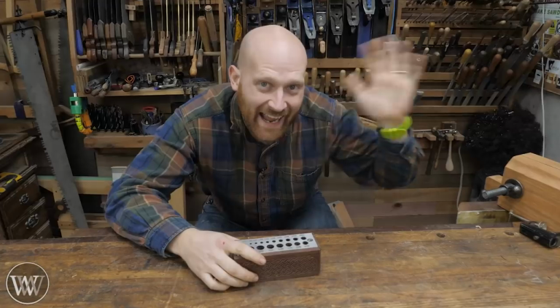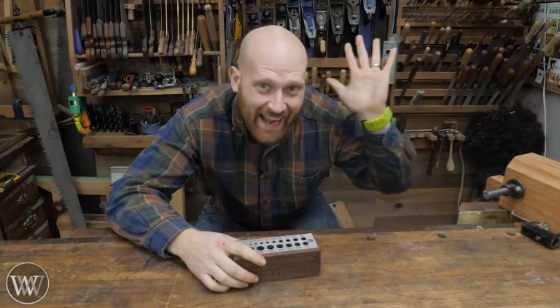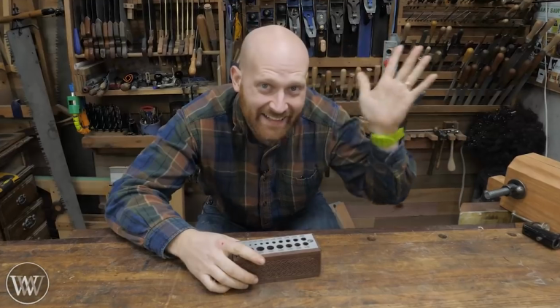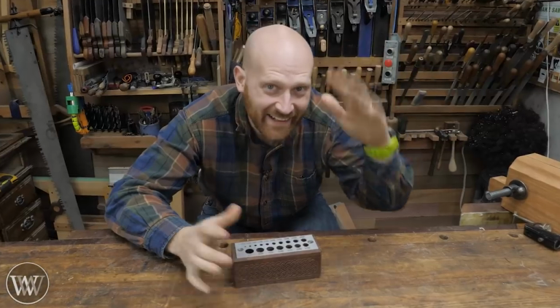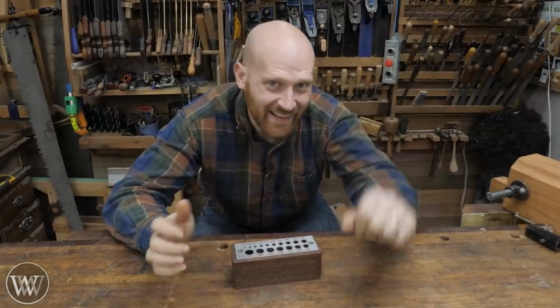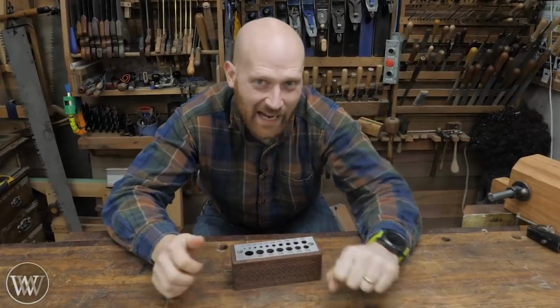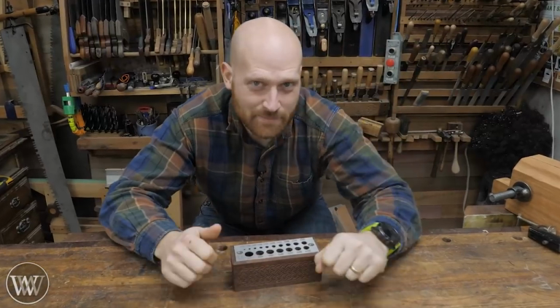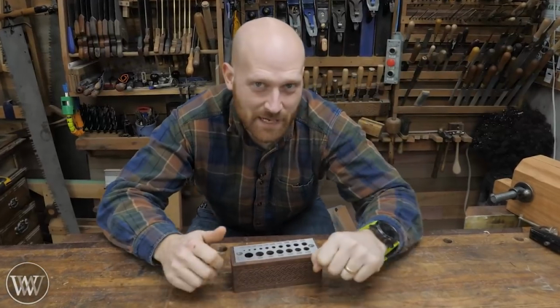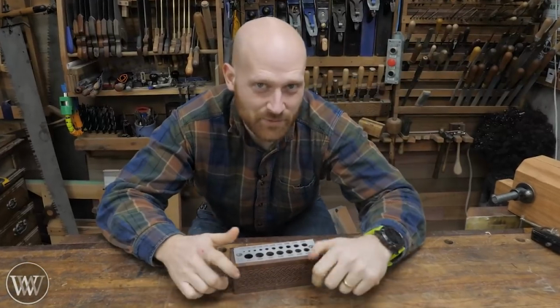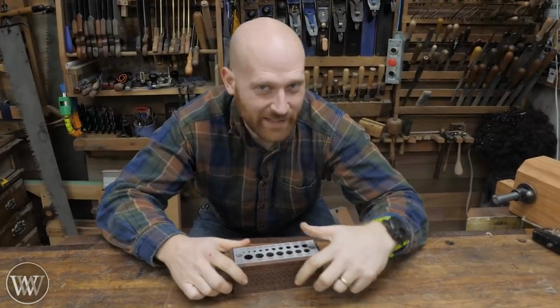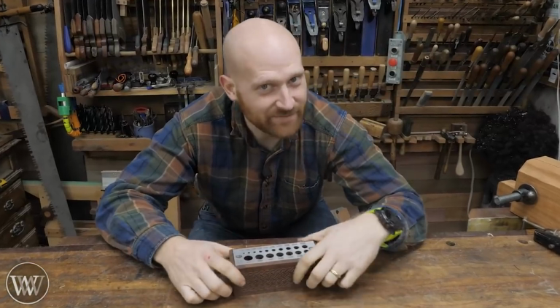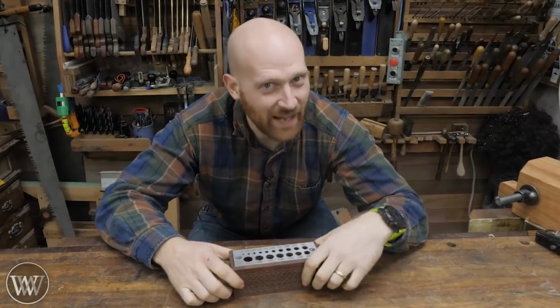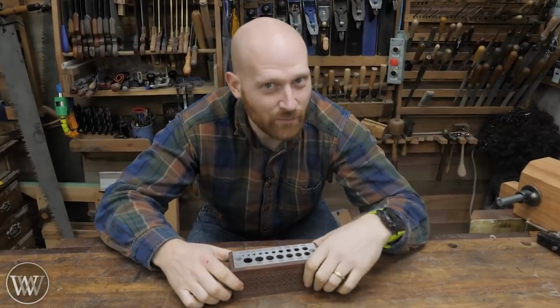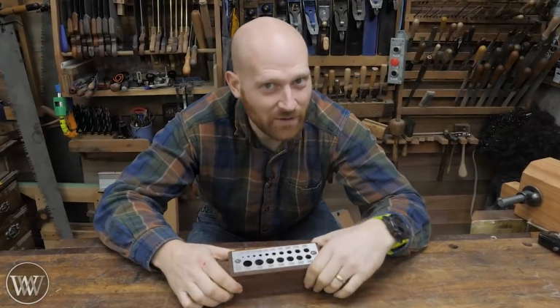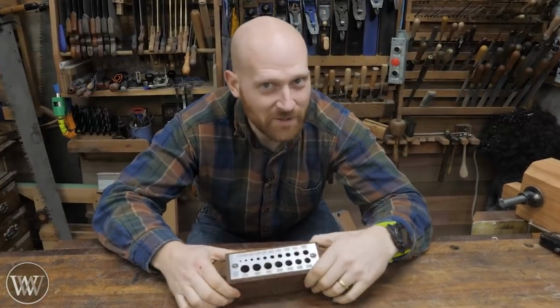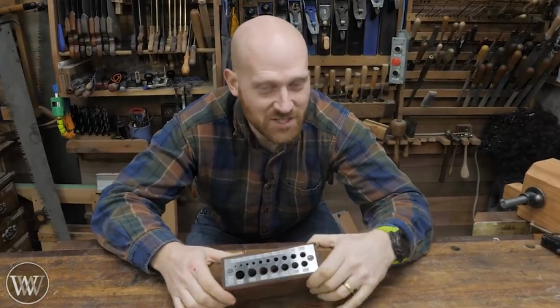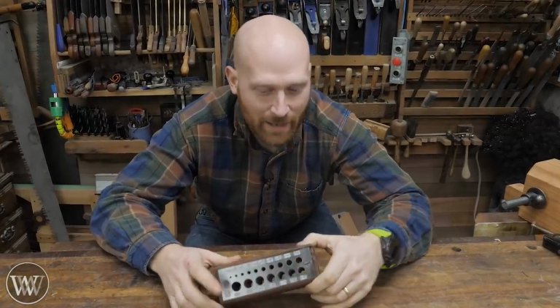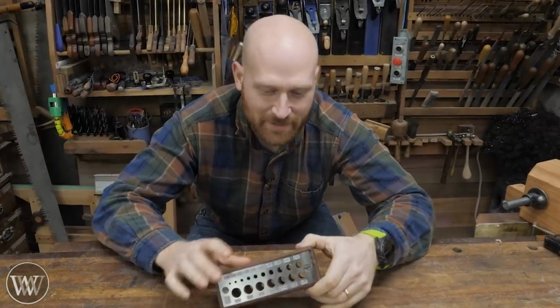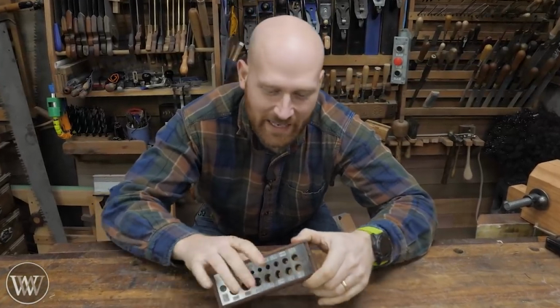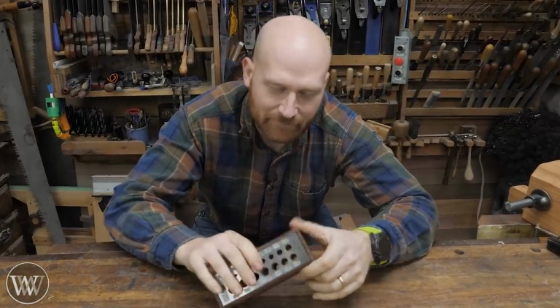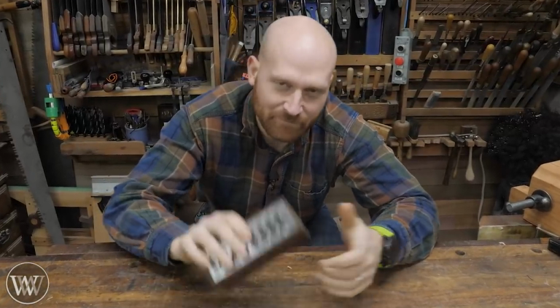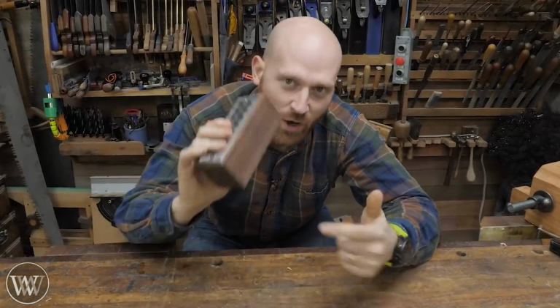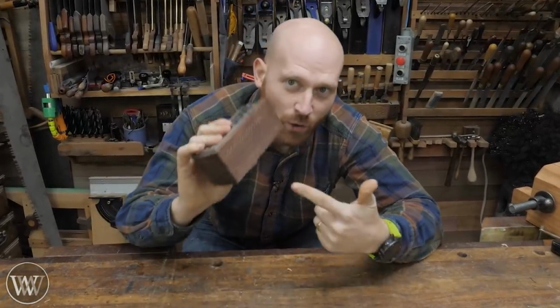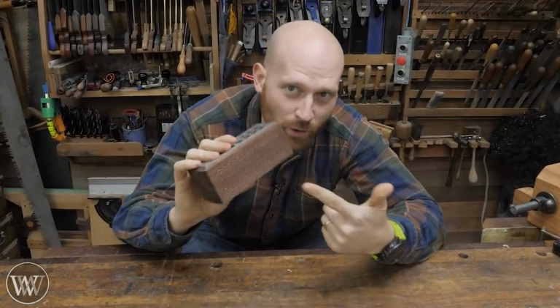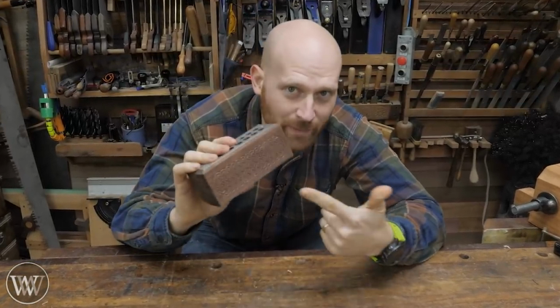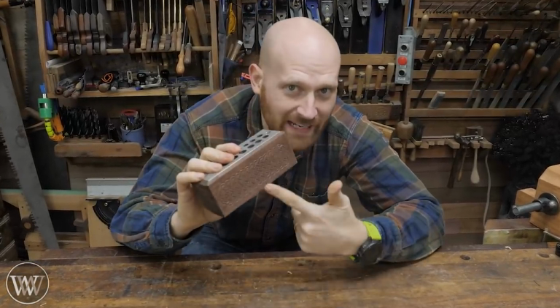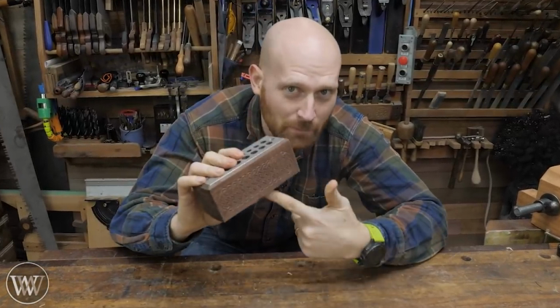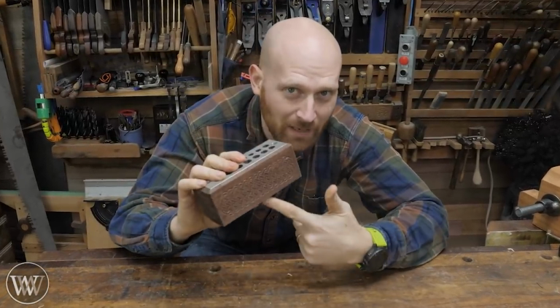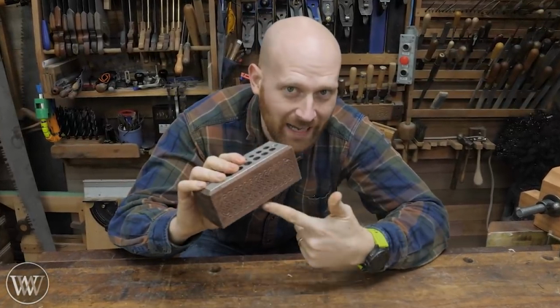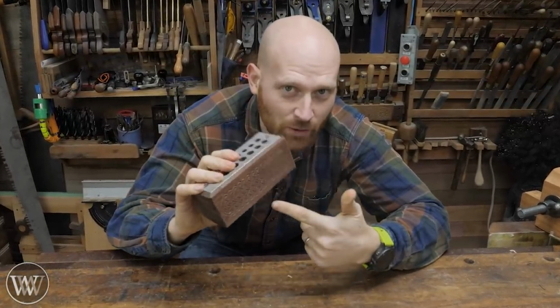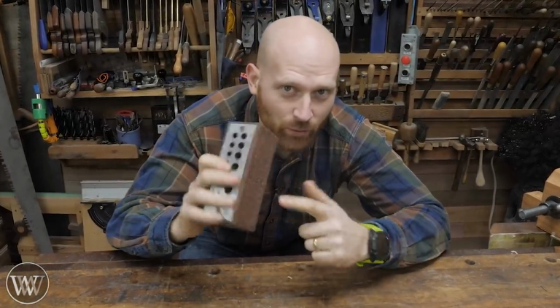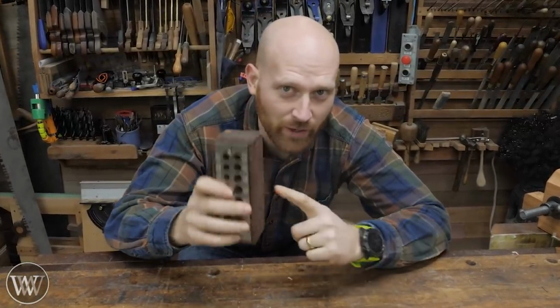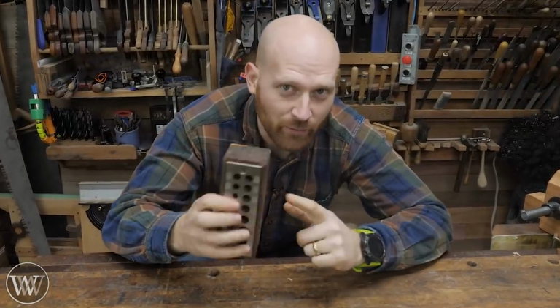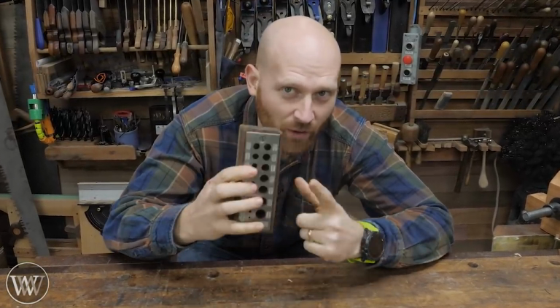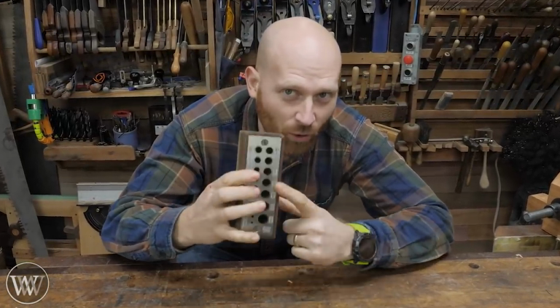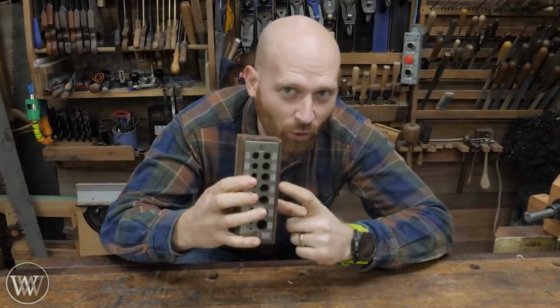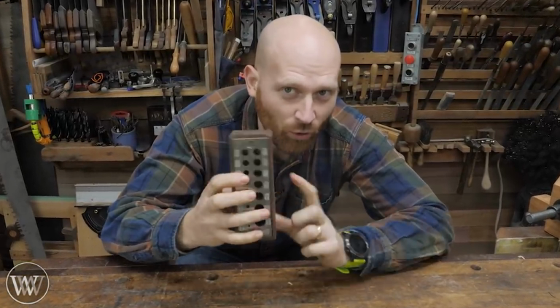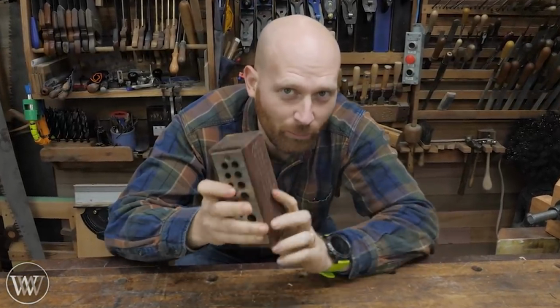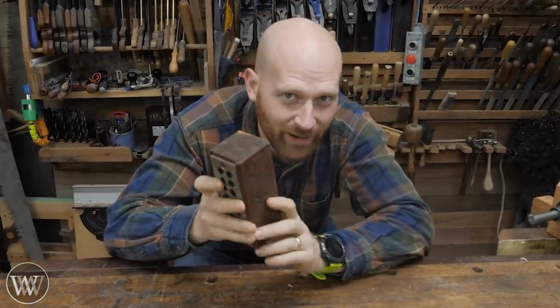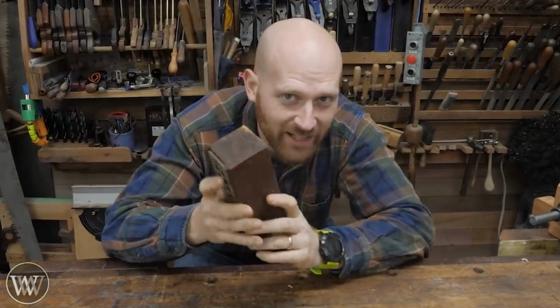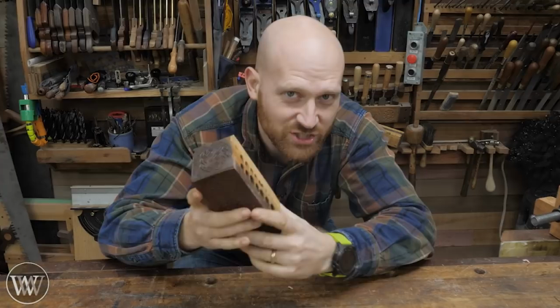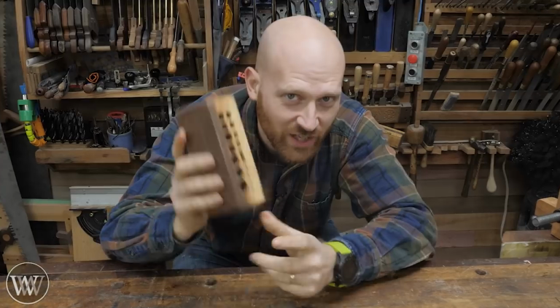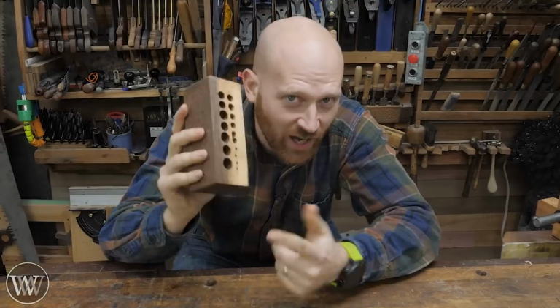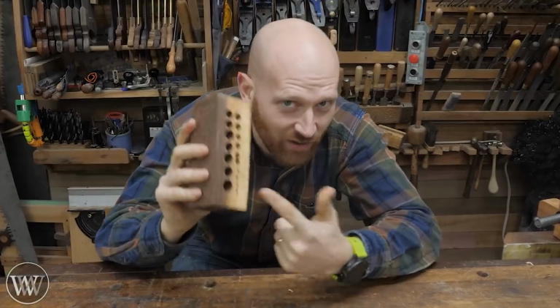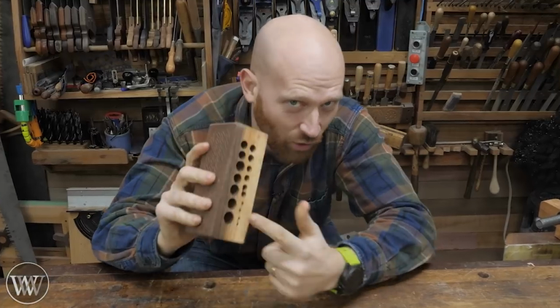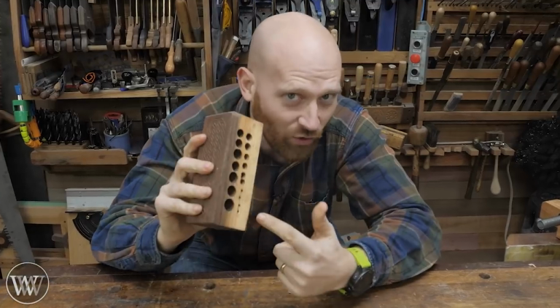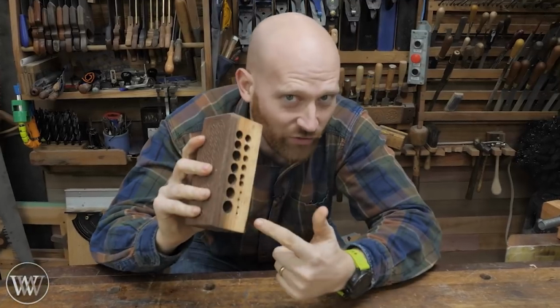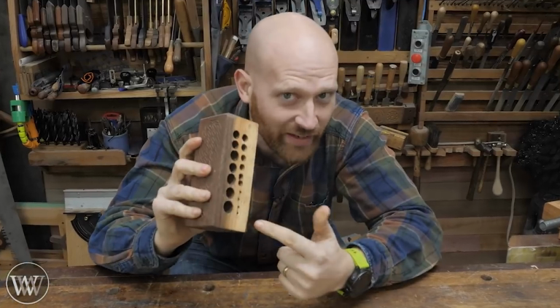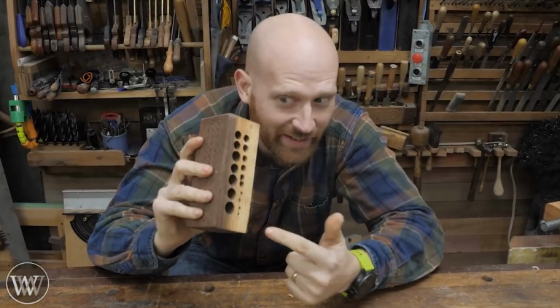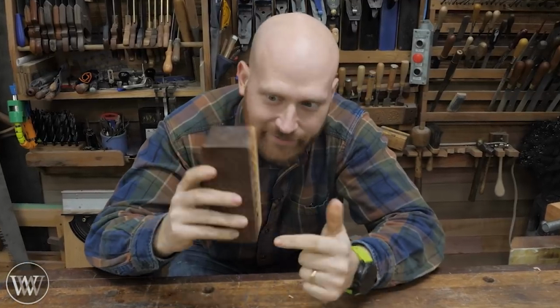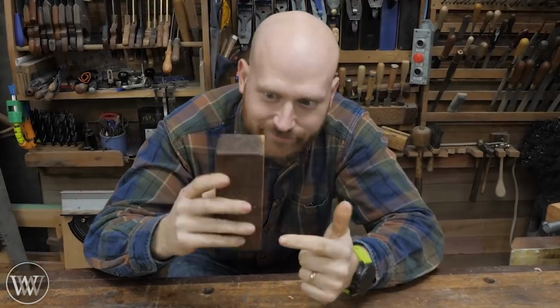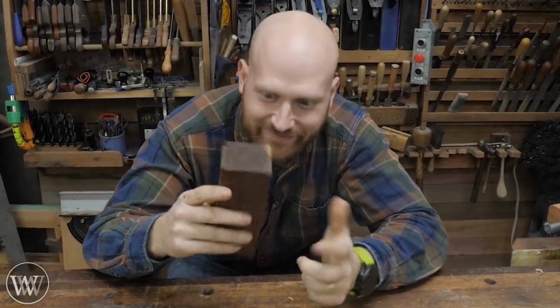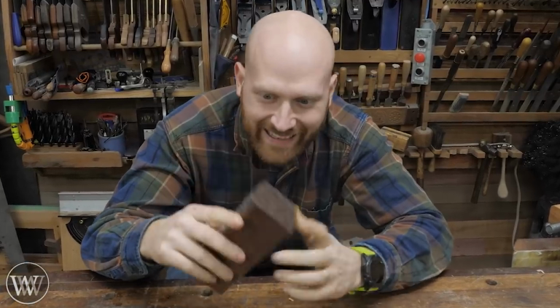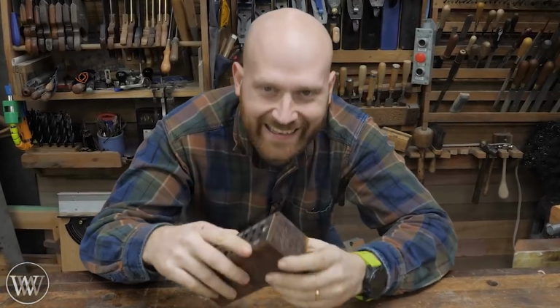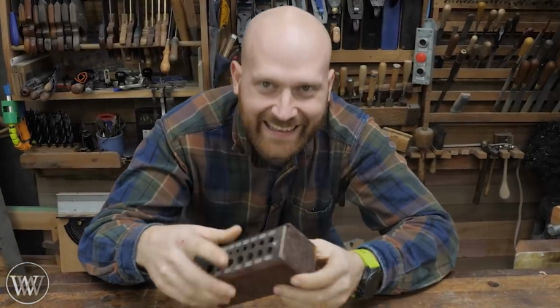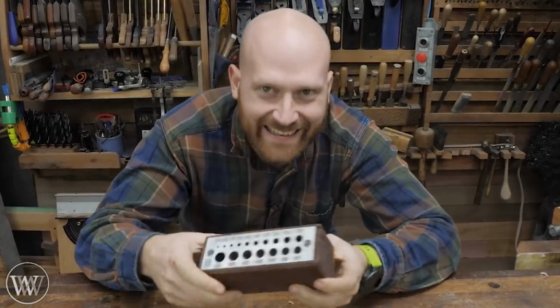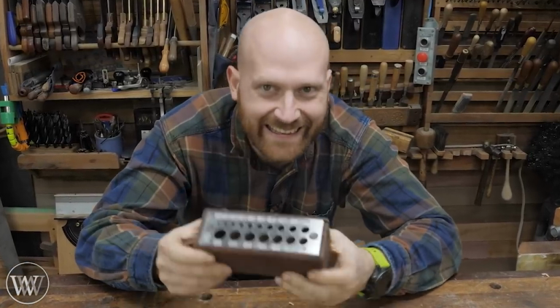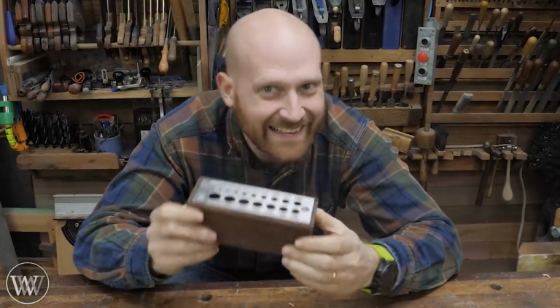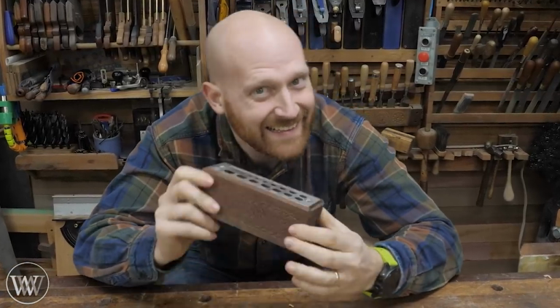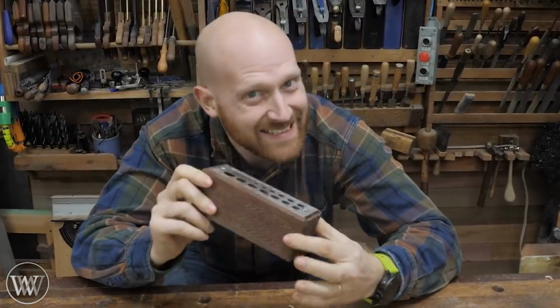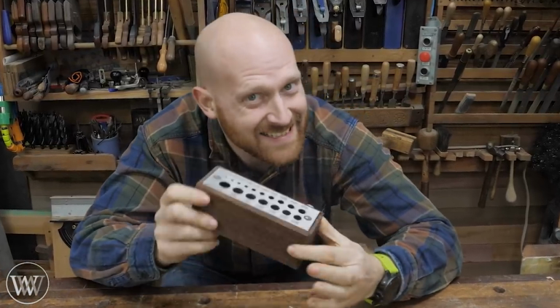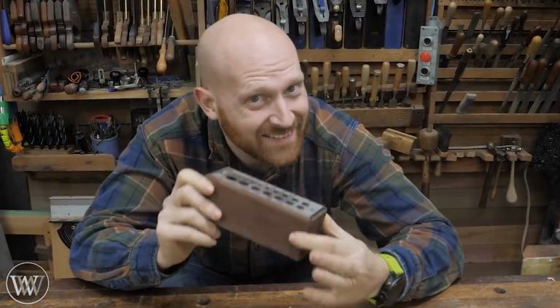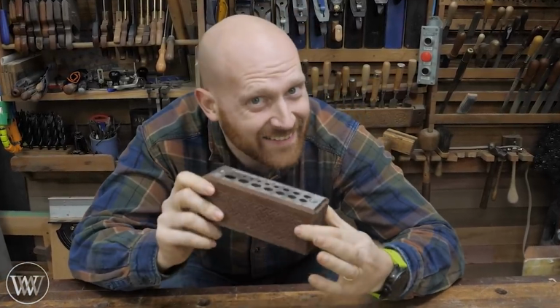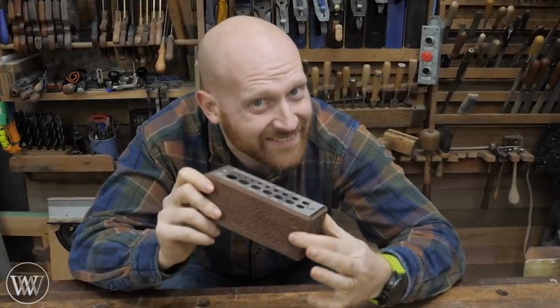Hey y'all, I'm James Wright and welcome to the shop. Today we're making a block of wood with a whole bunch of holes in it. Let's dive in.